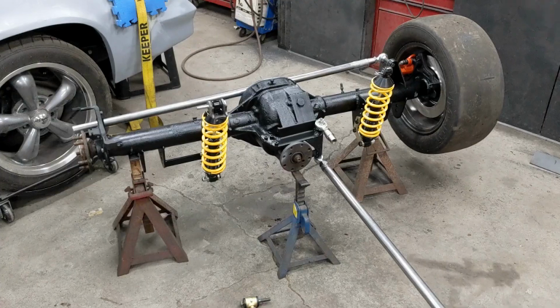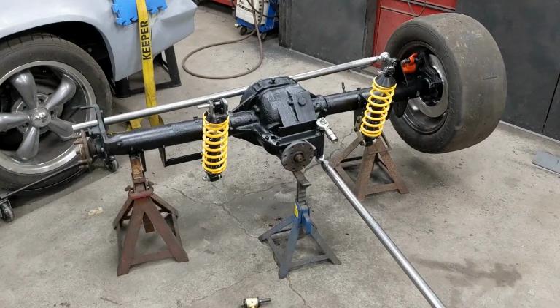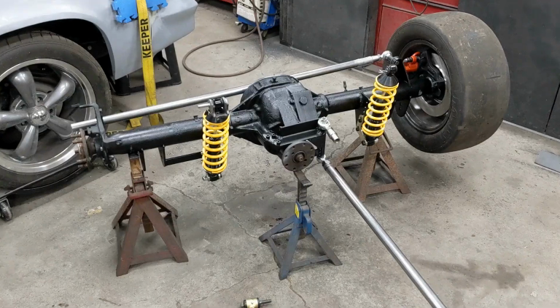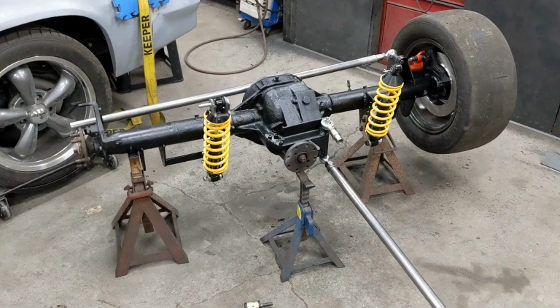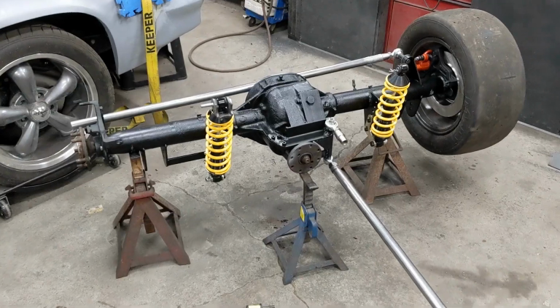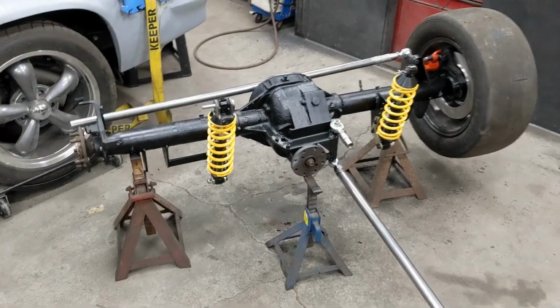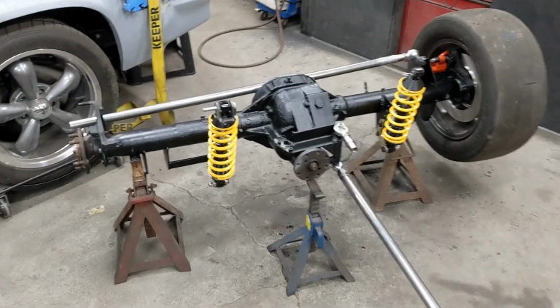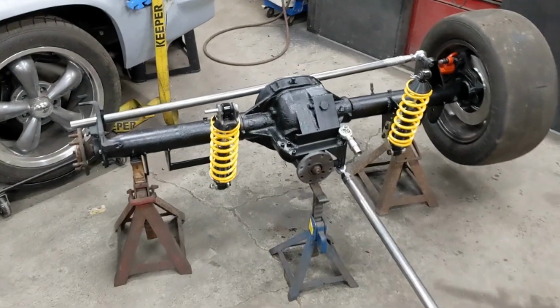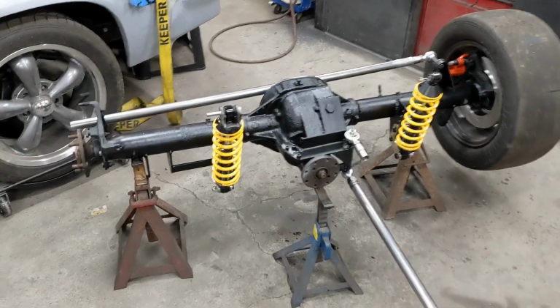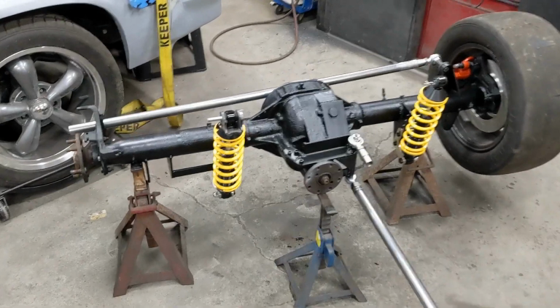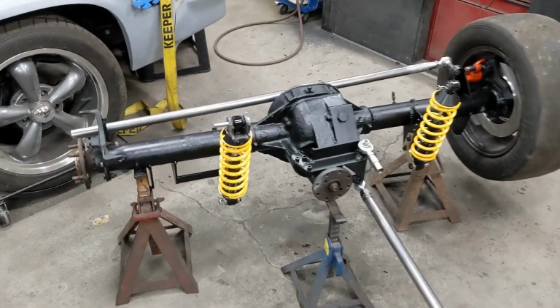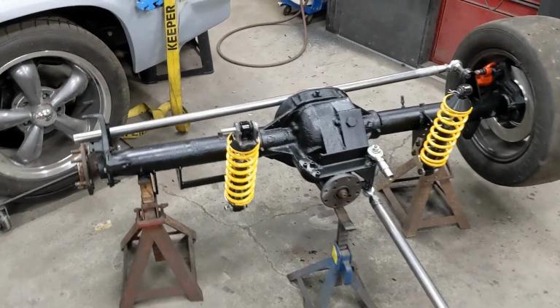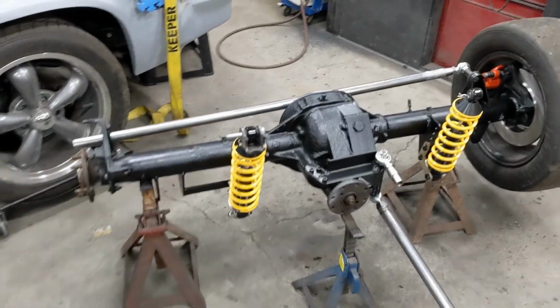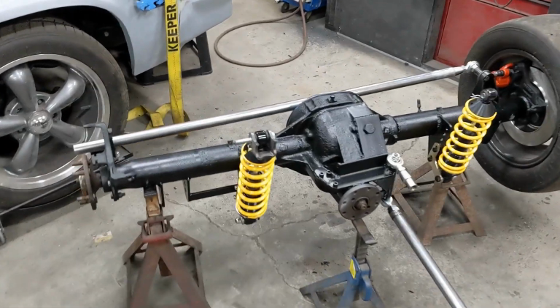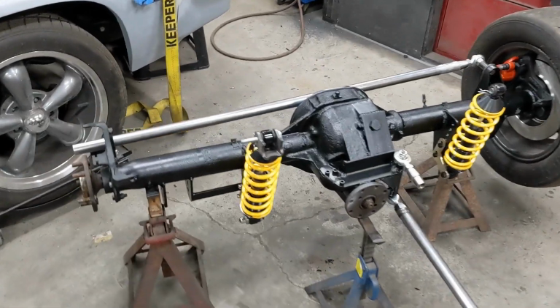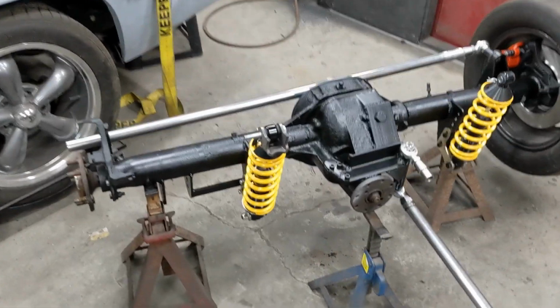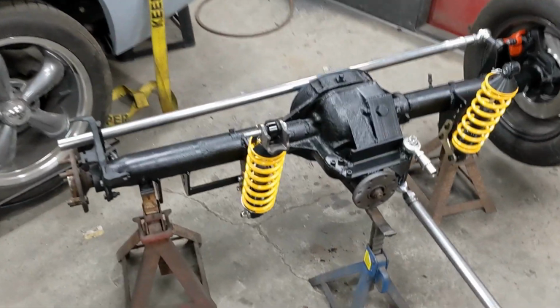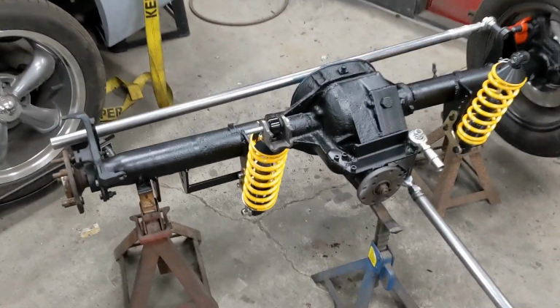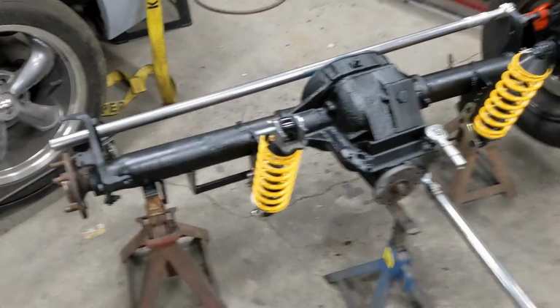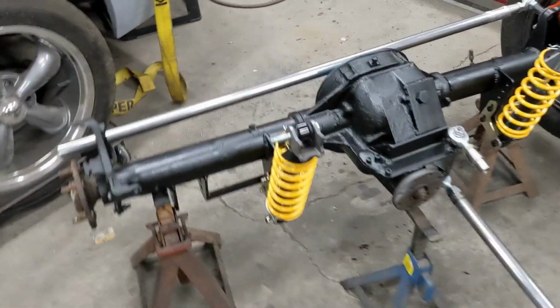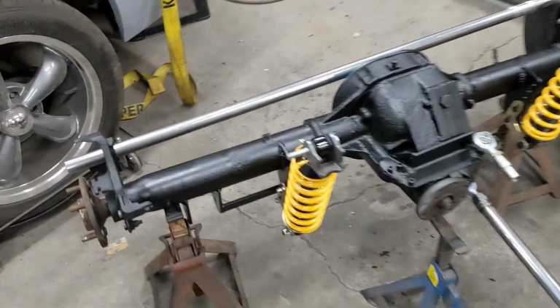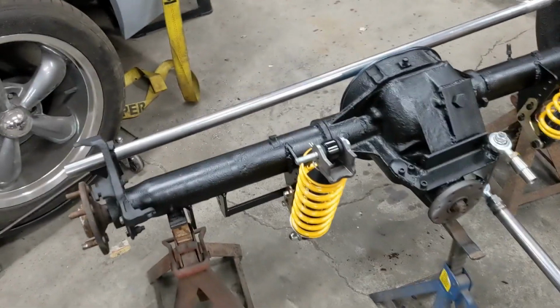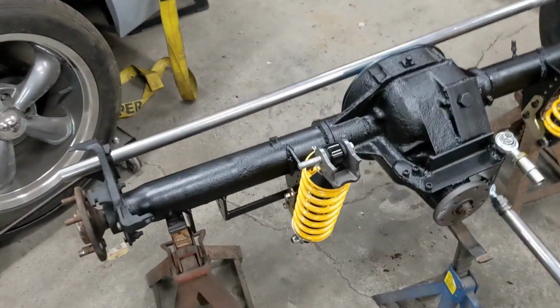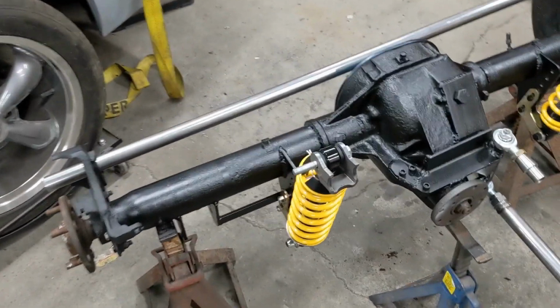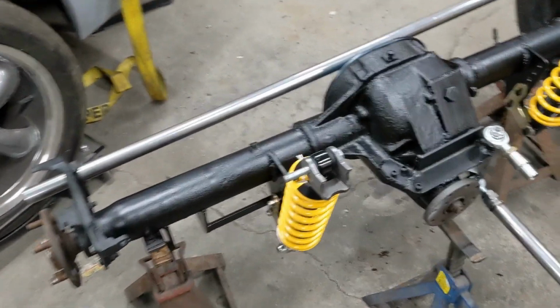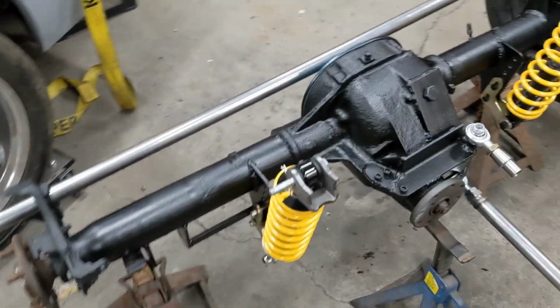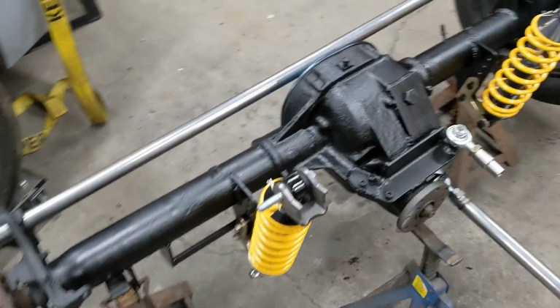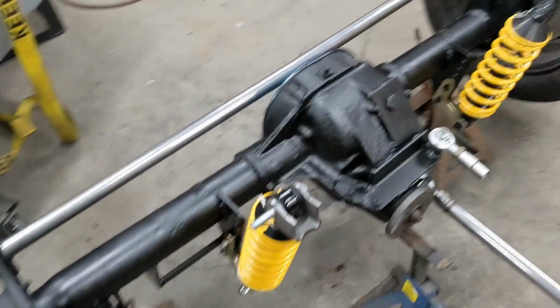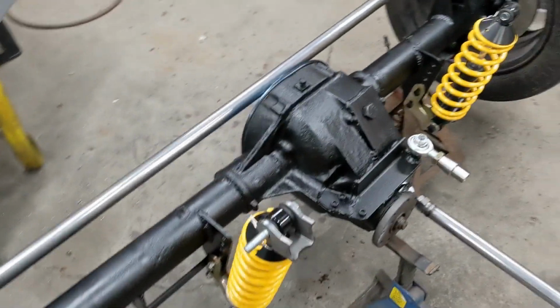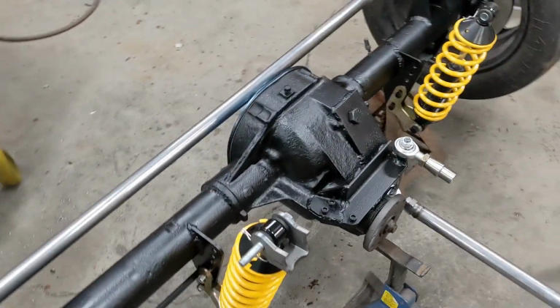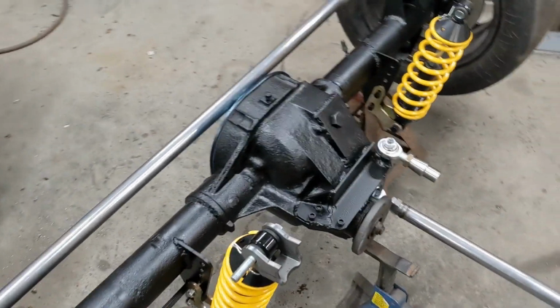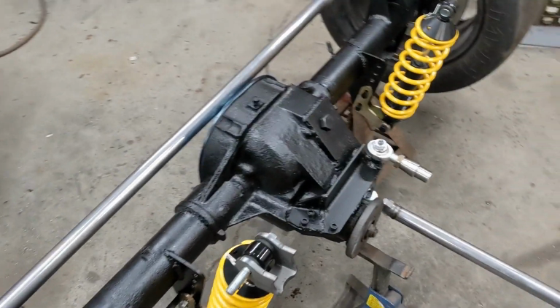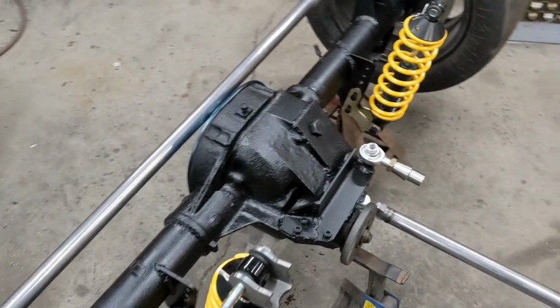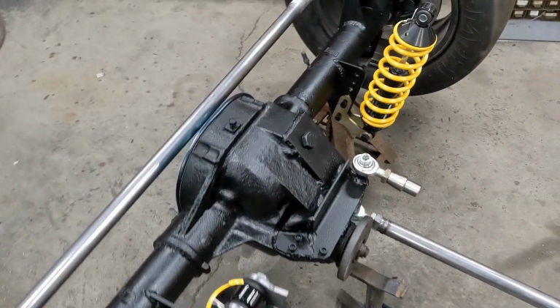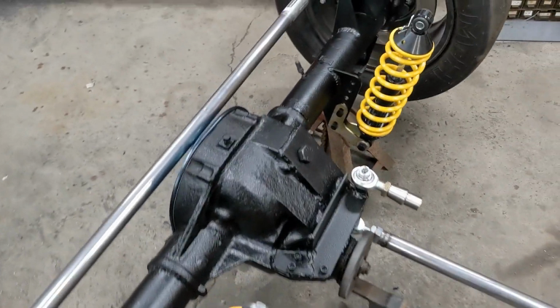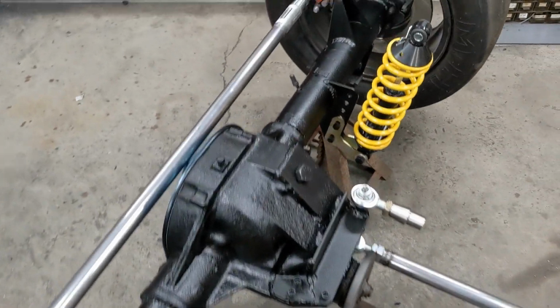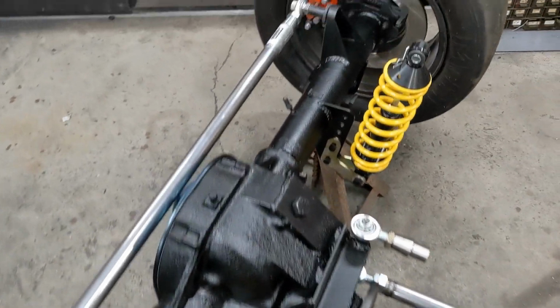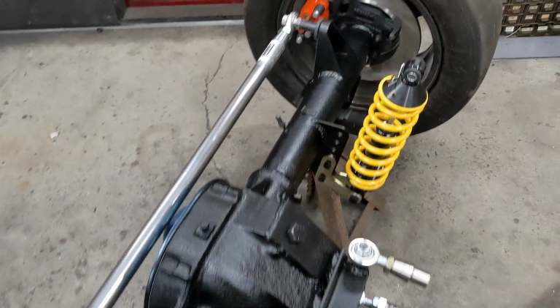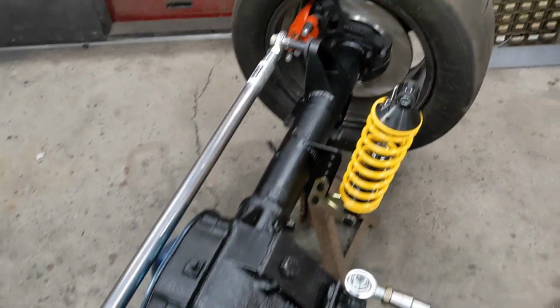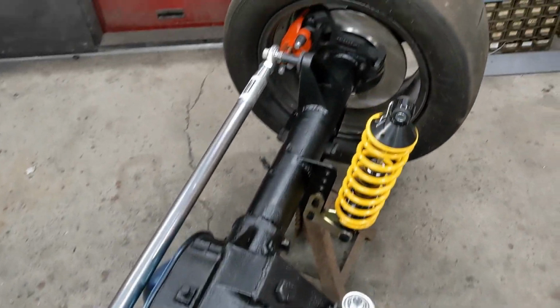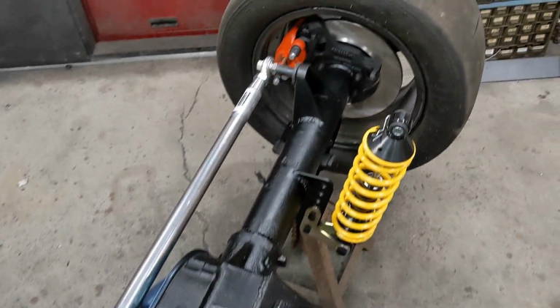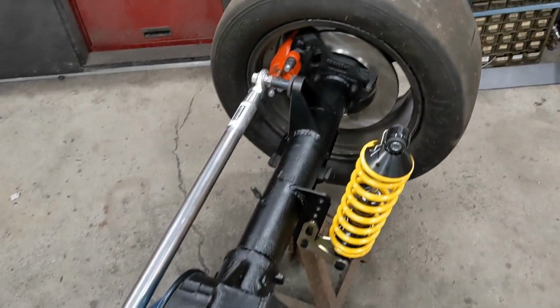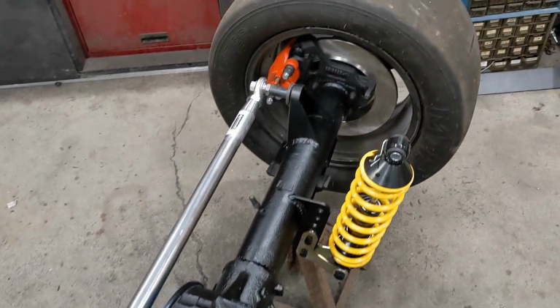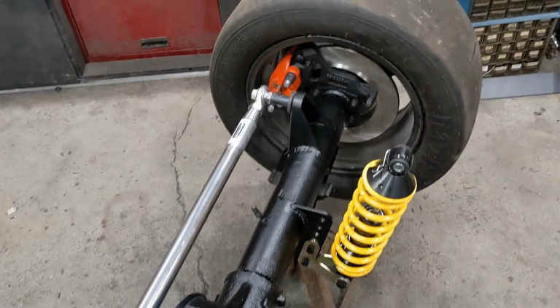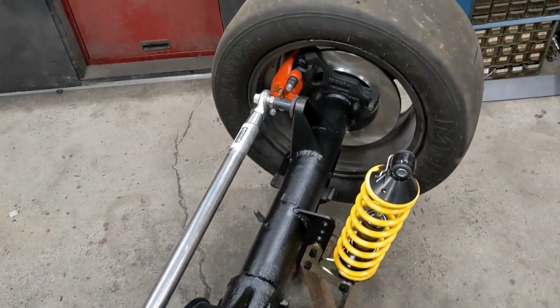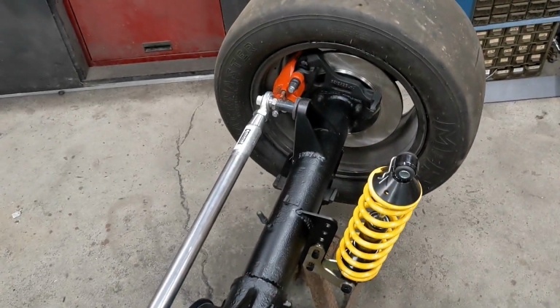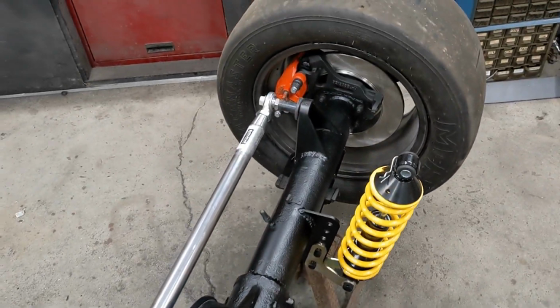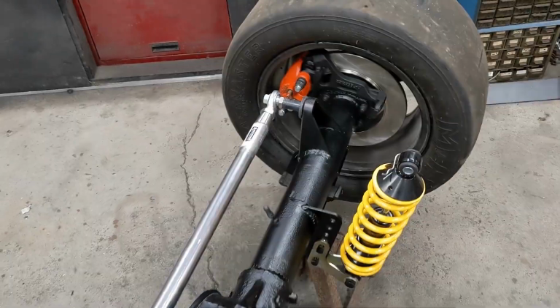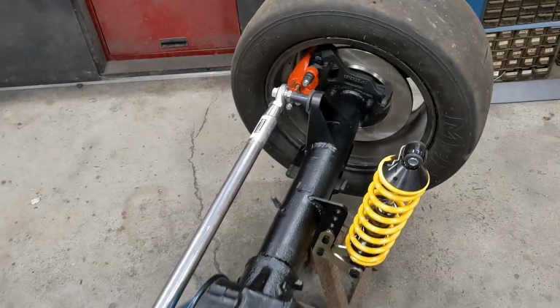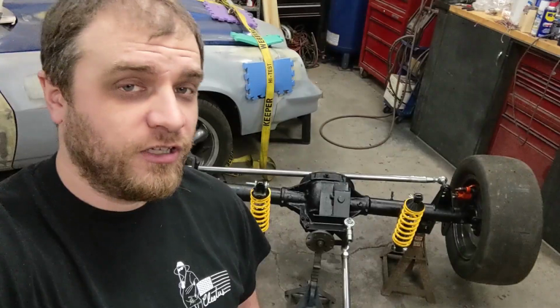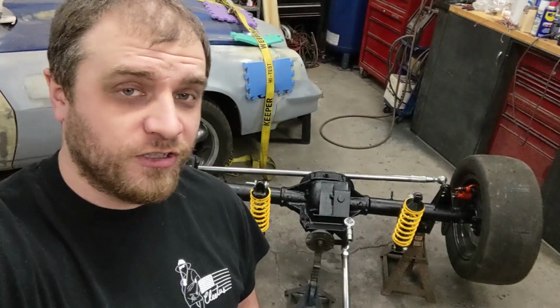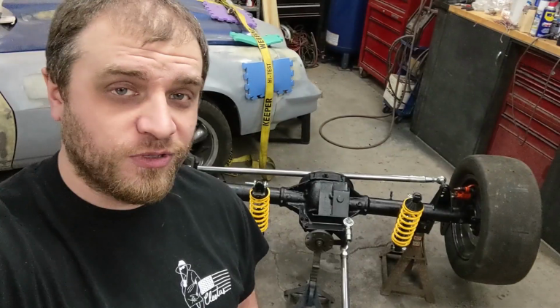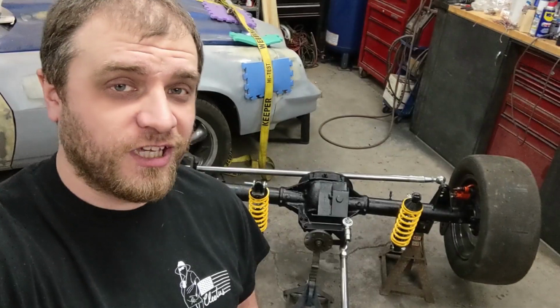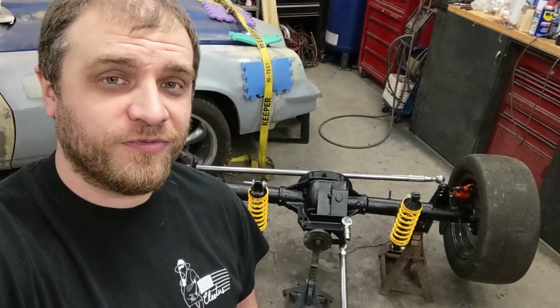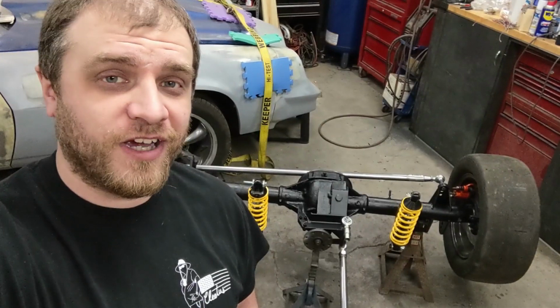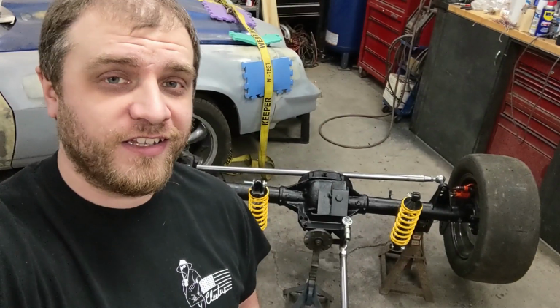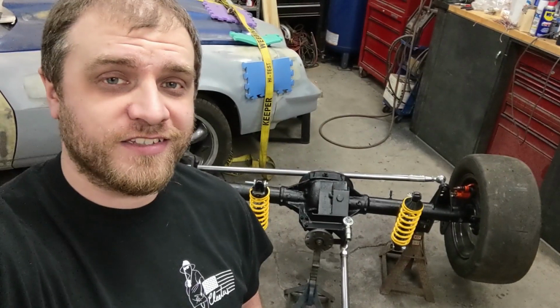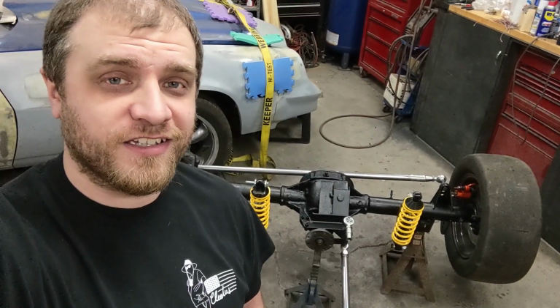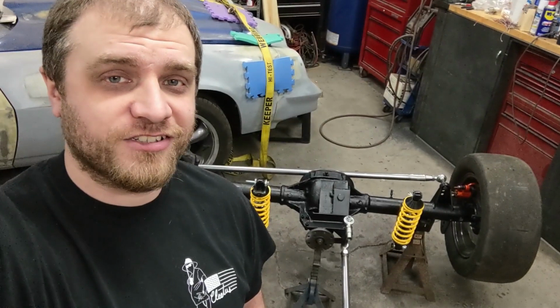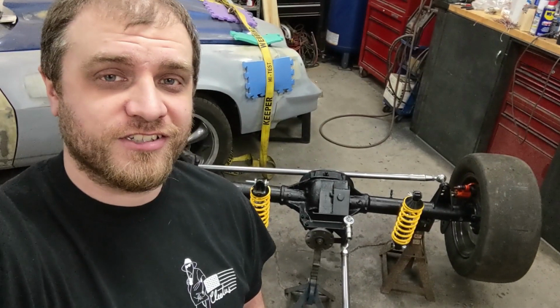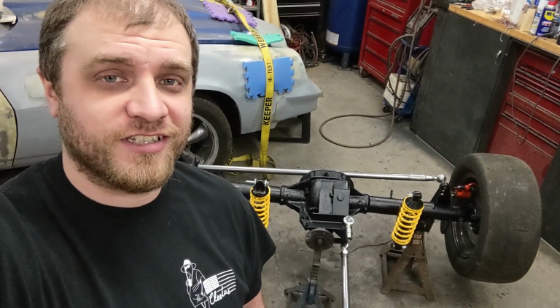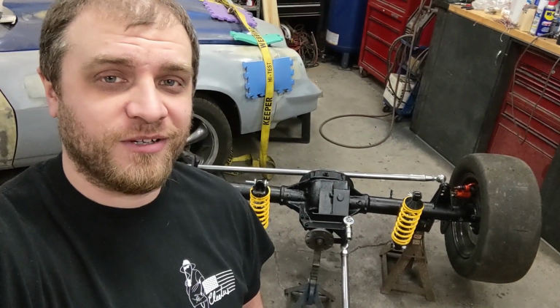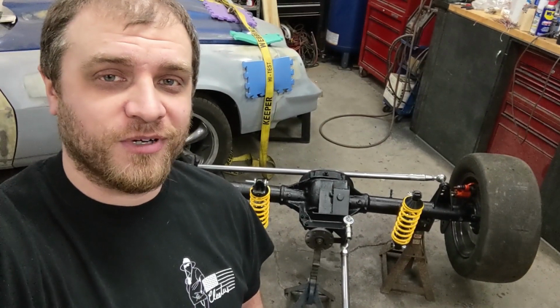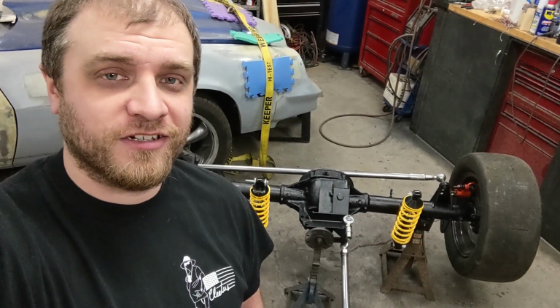The ultra rare Beretta 8.8 with a torque arm and coil overs. You can't find these things just anywhere.